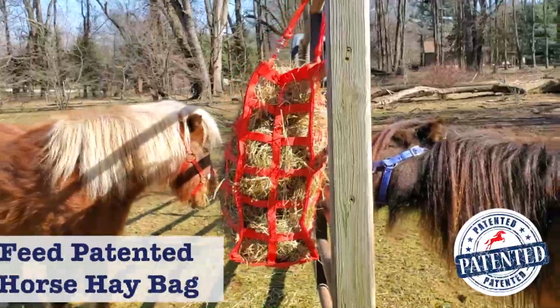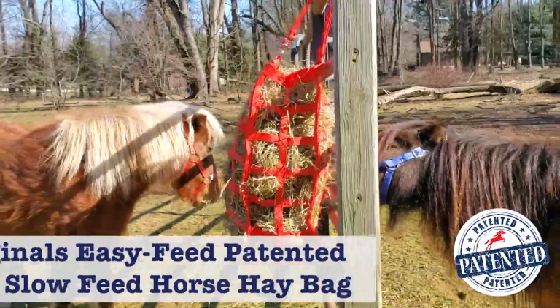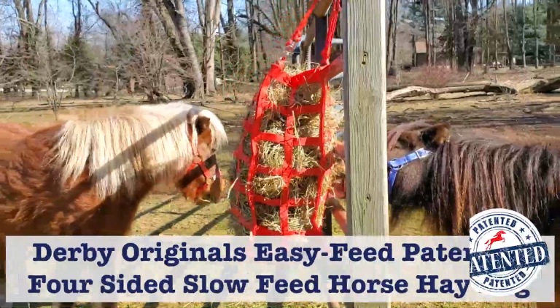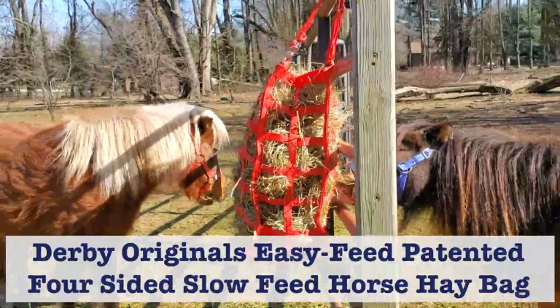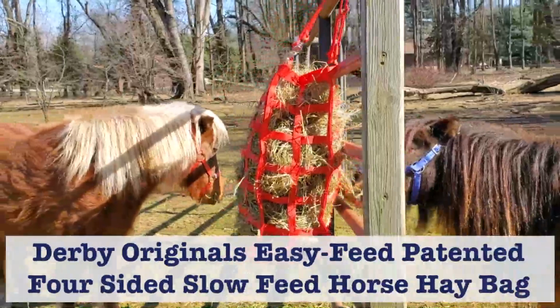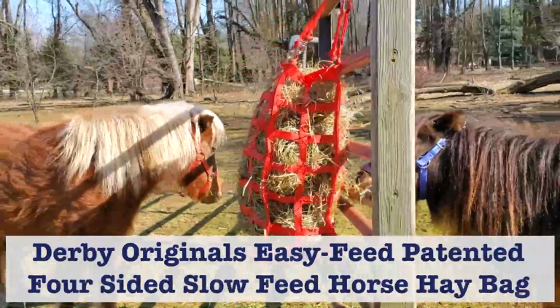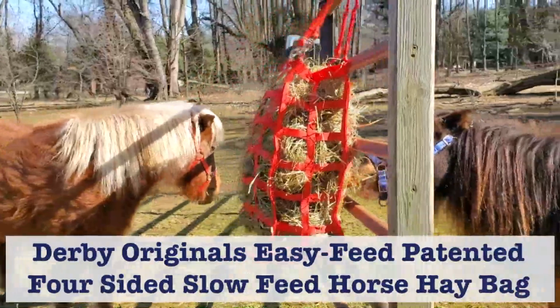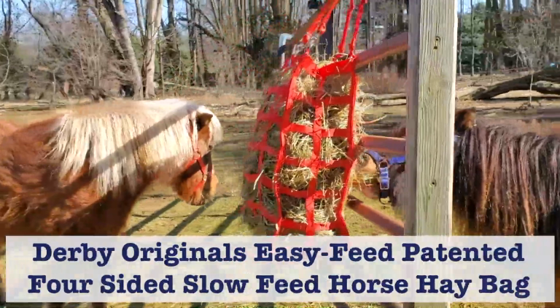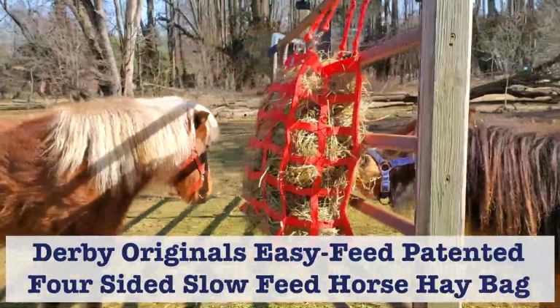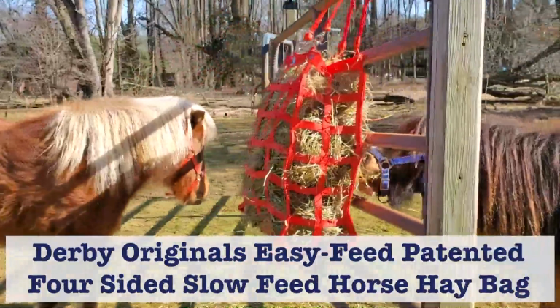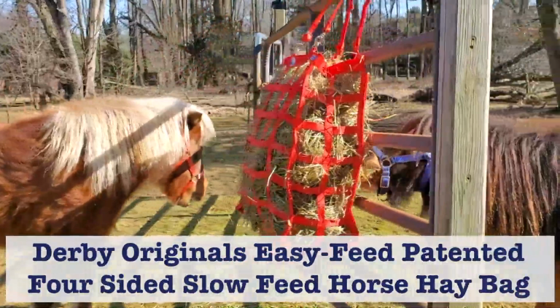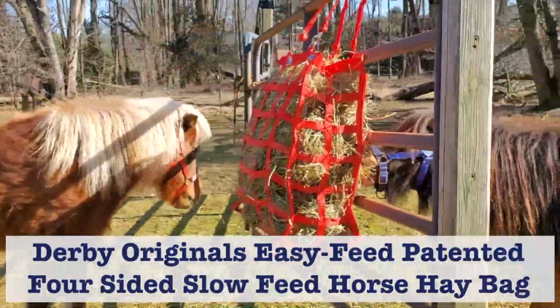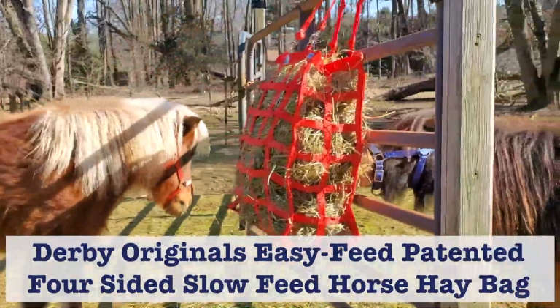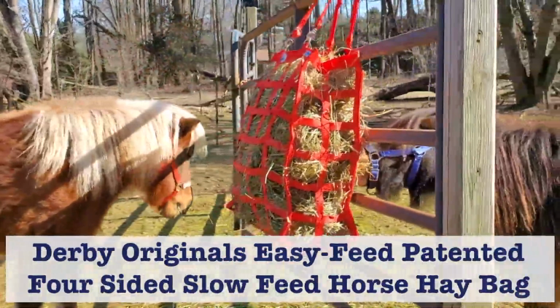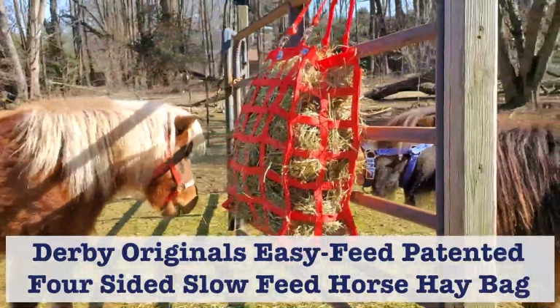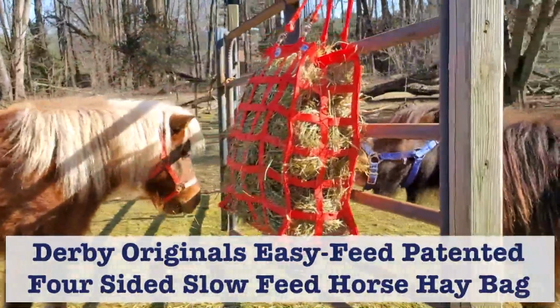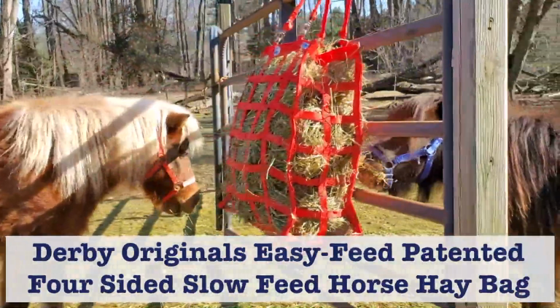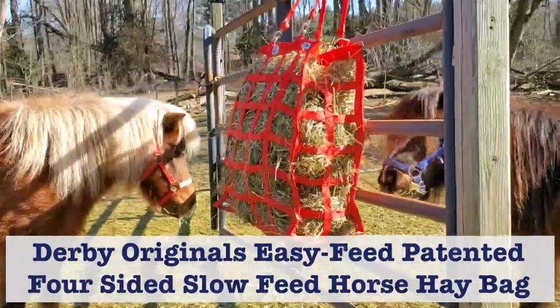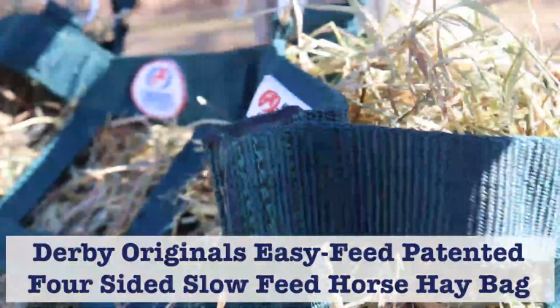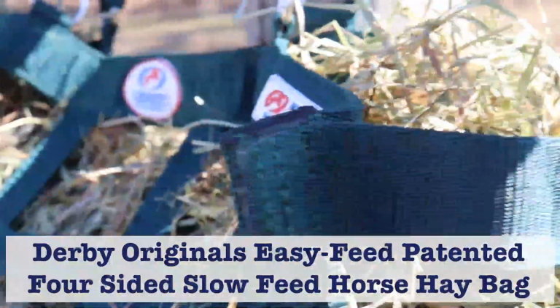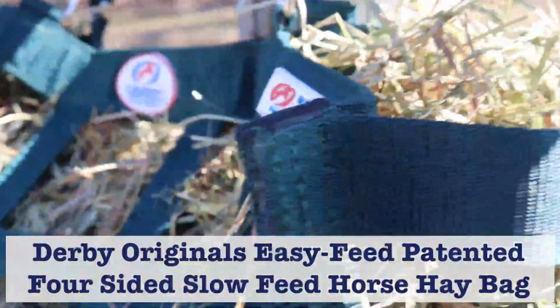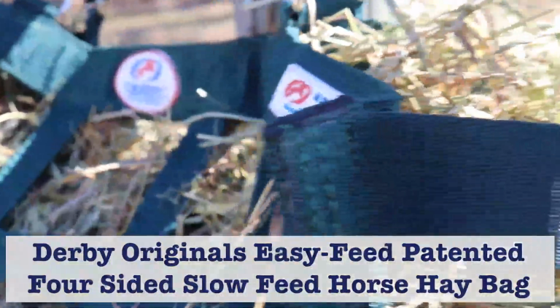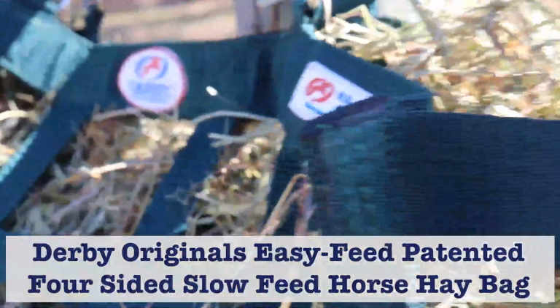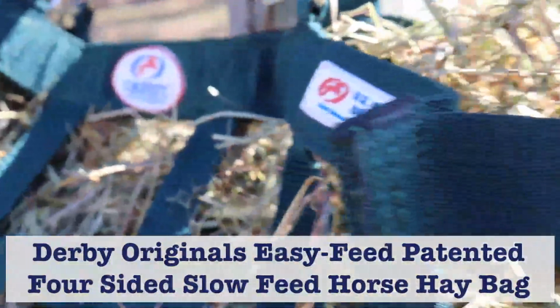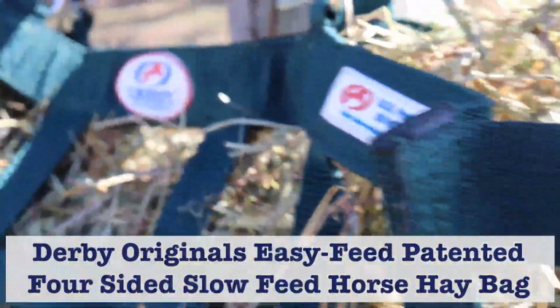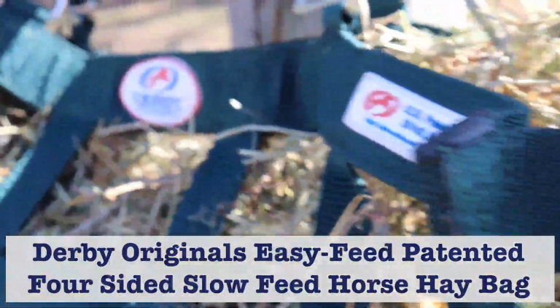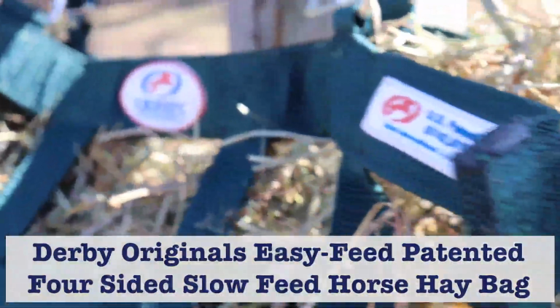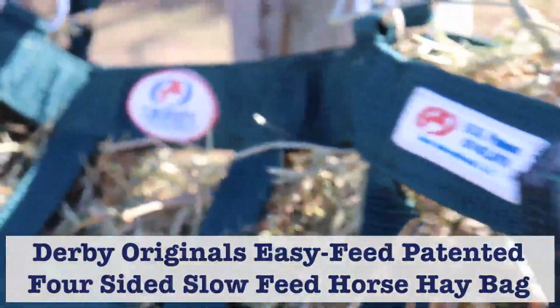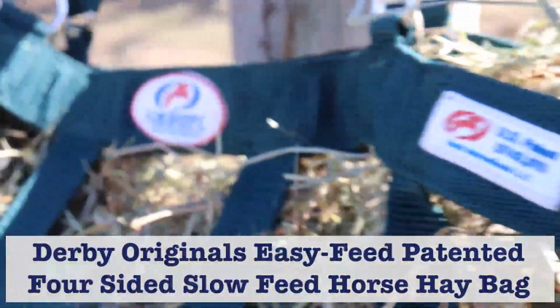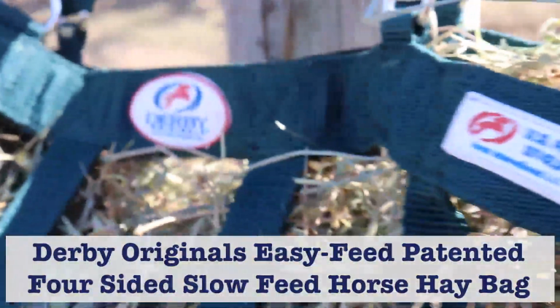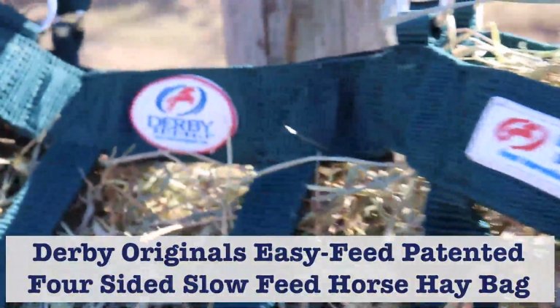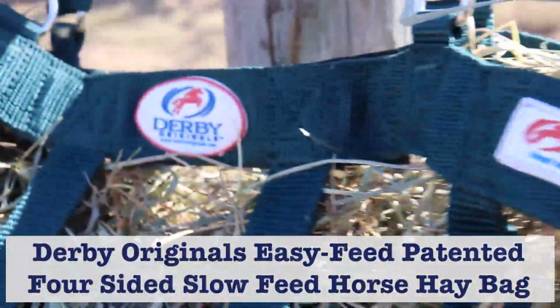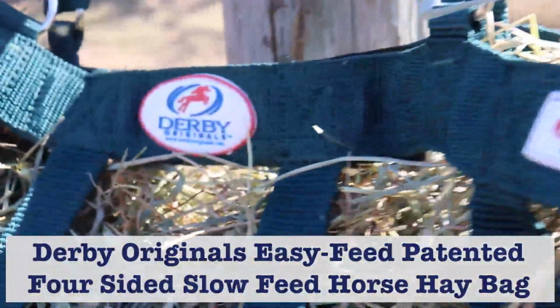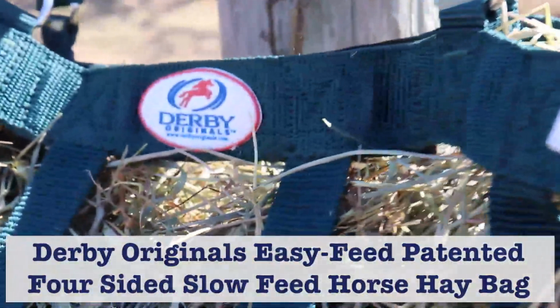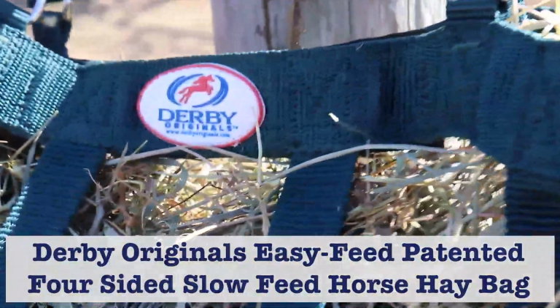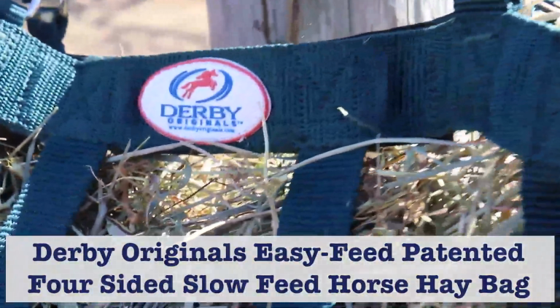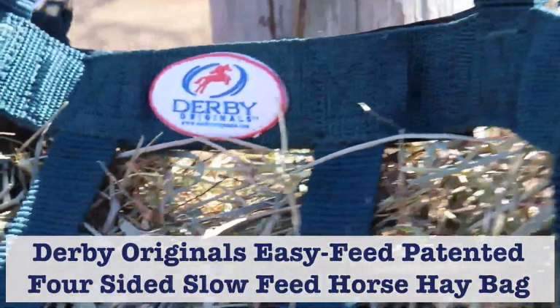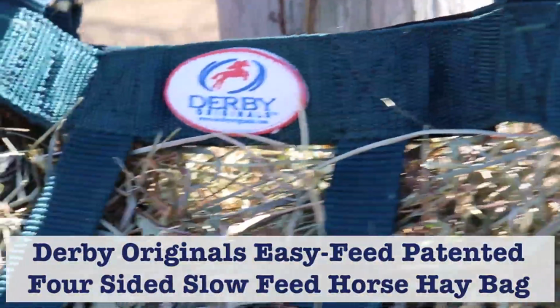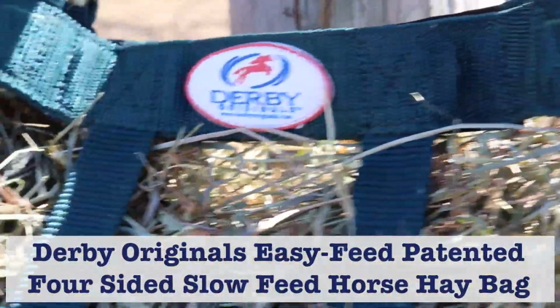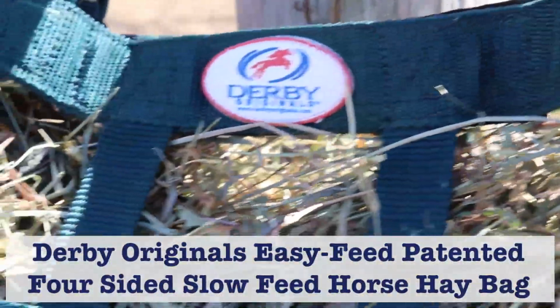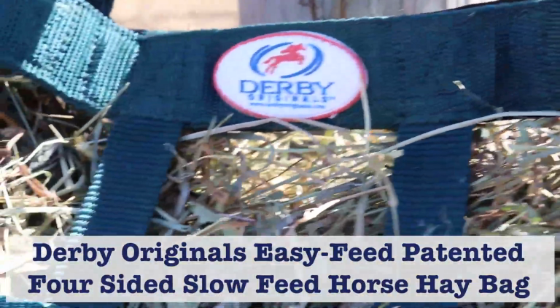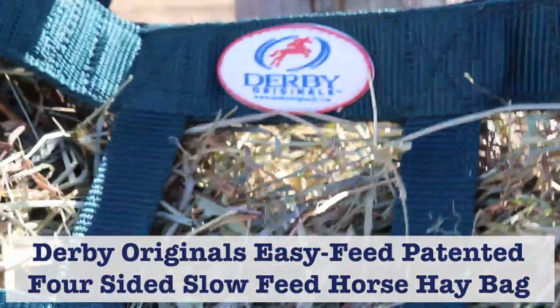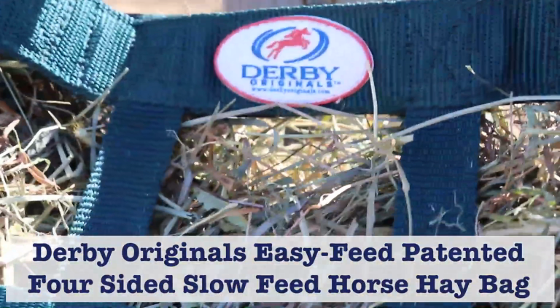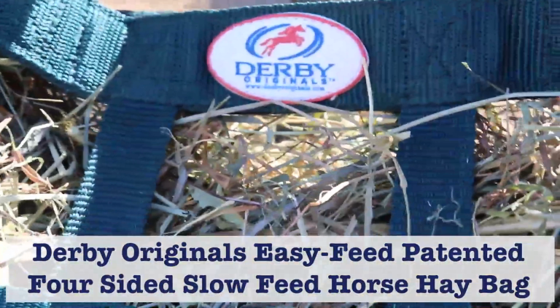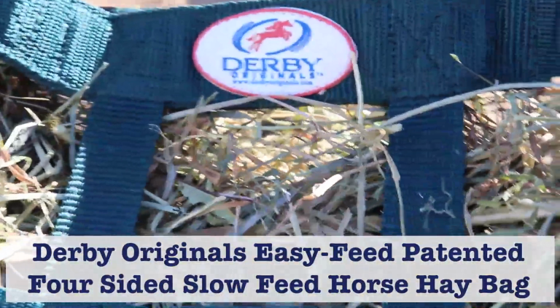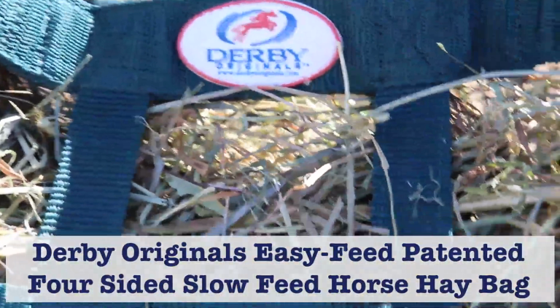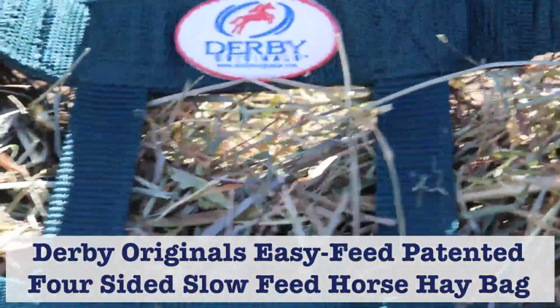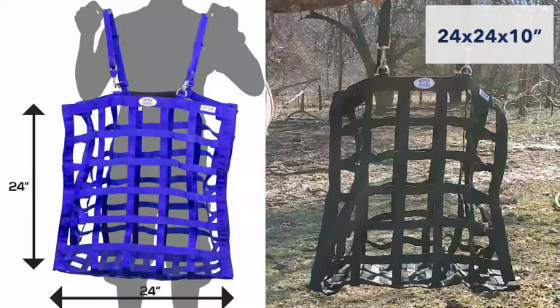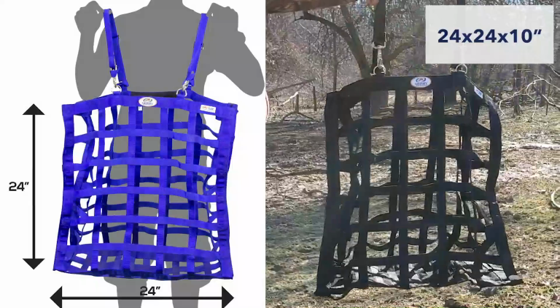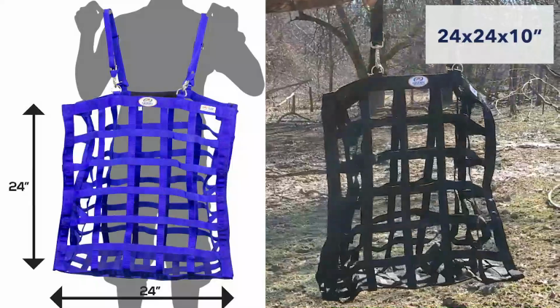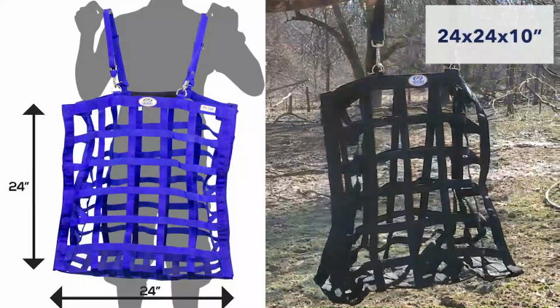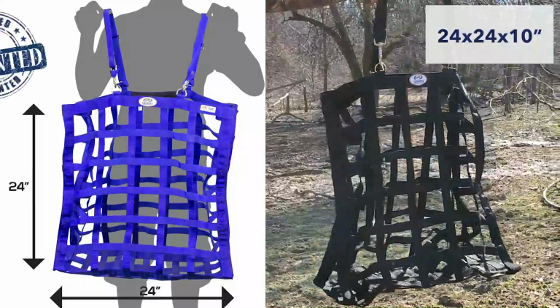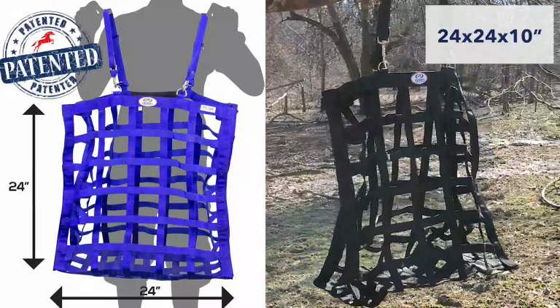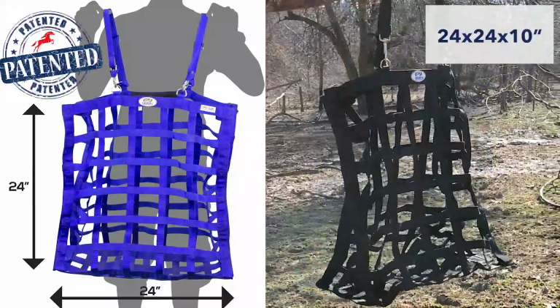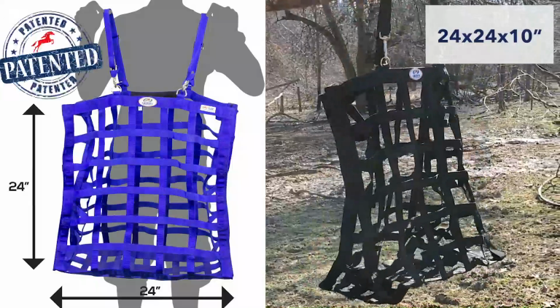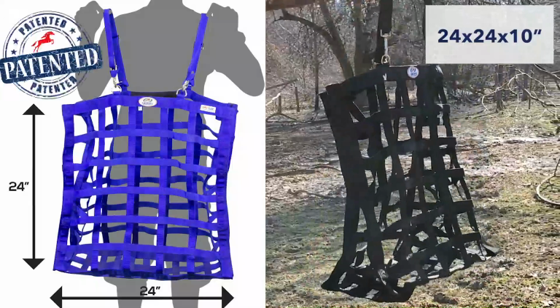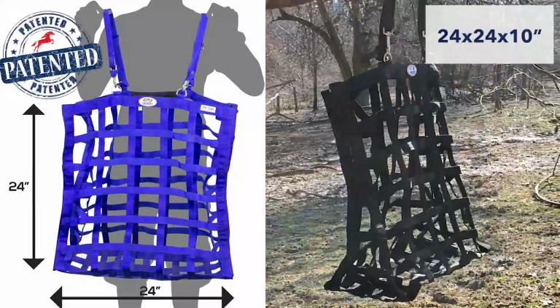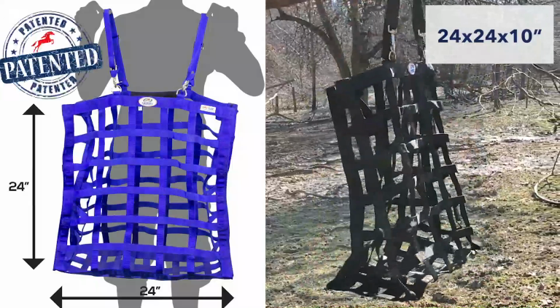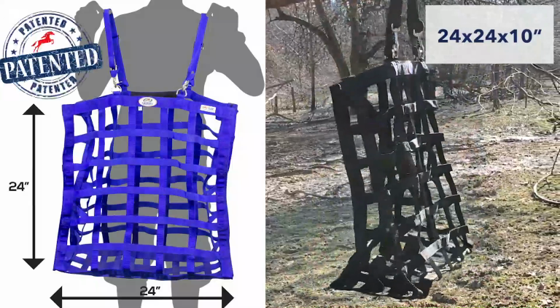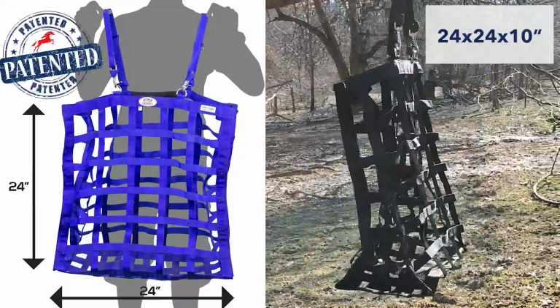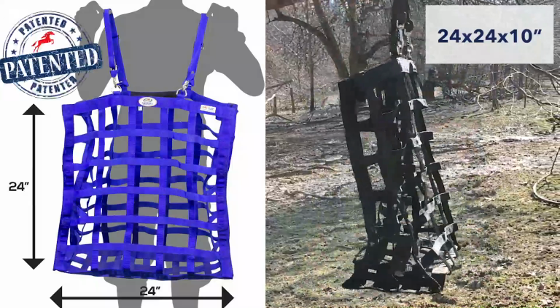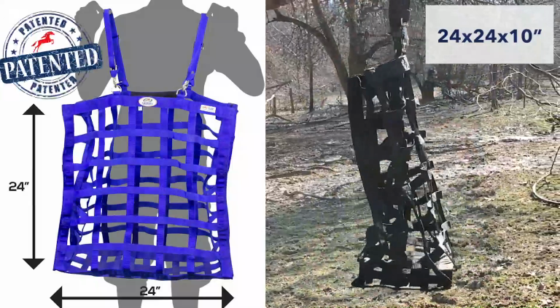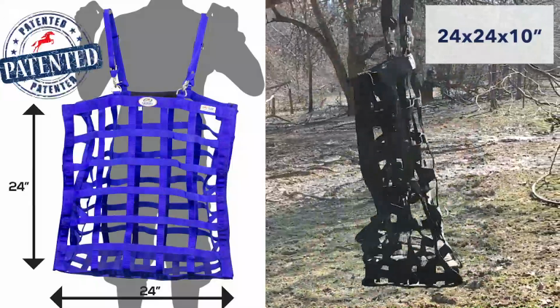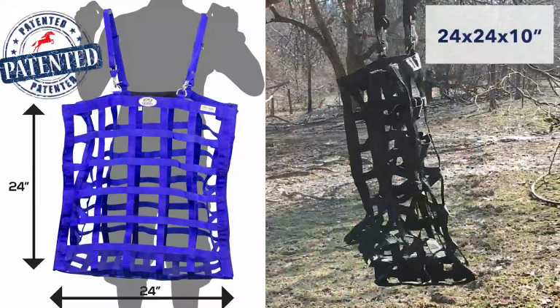Derby Originals Easy Feed Four-Sided Slow Feed Horse Hay Bag. Patented with warranty.